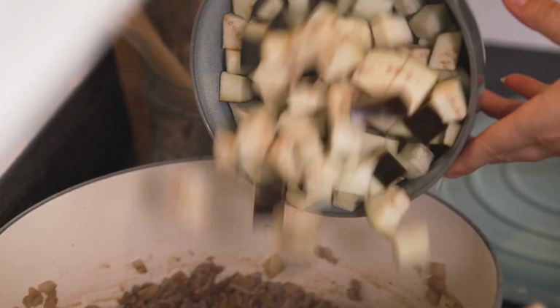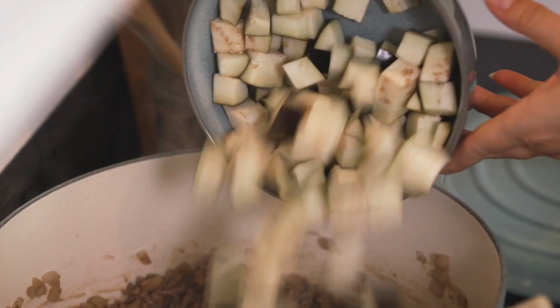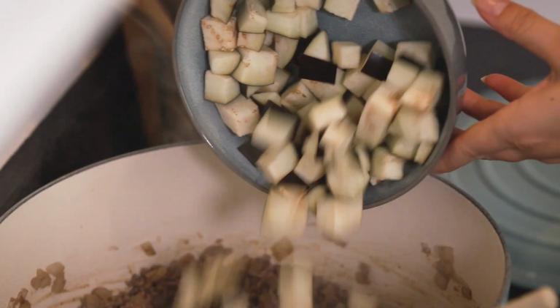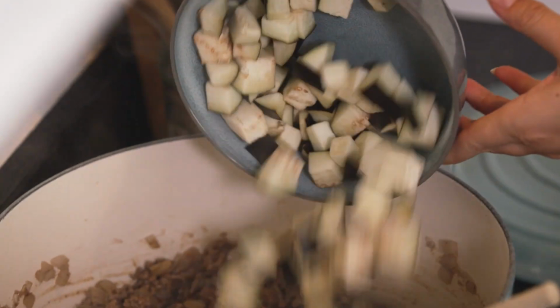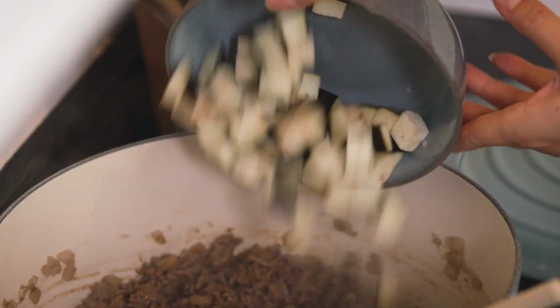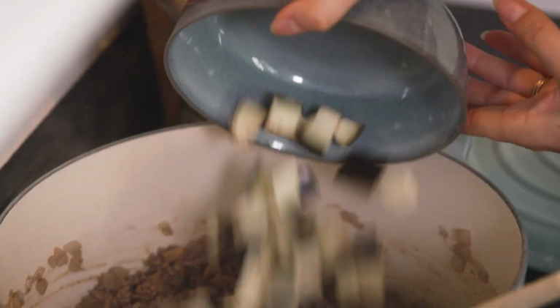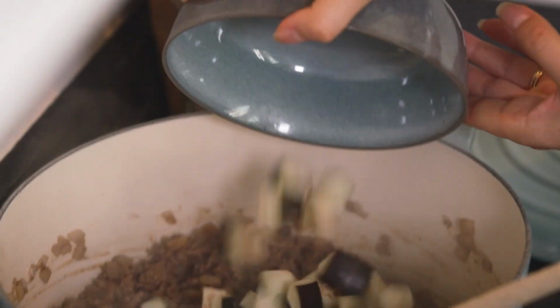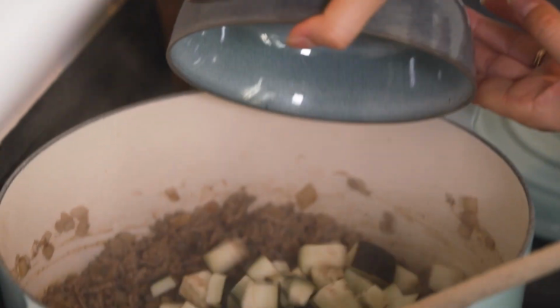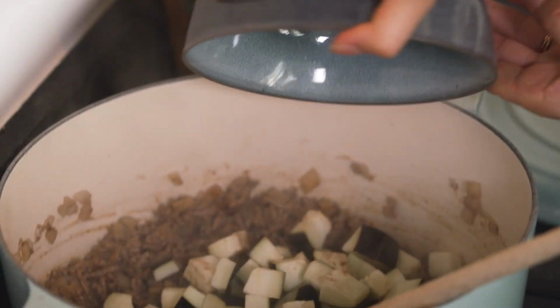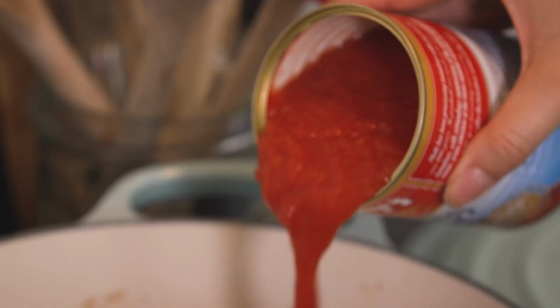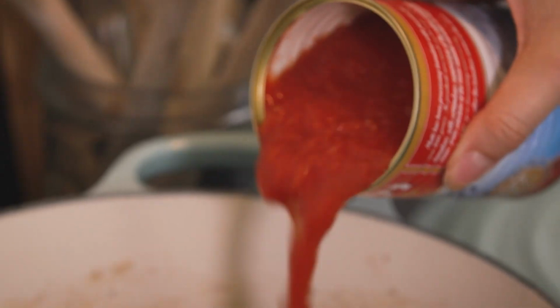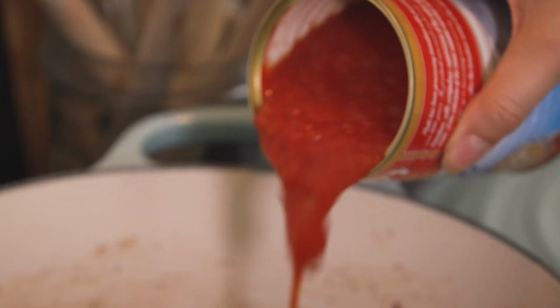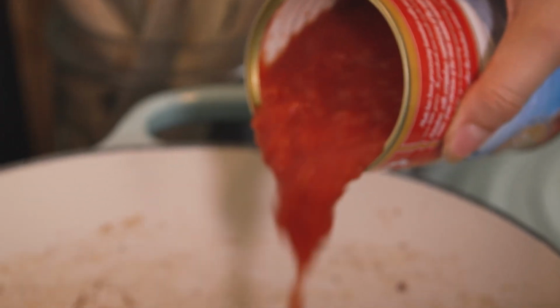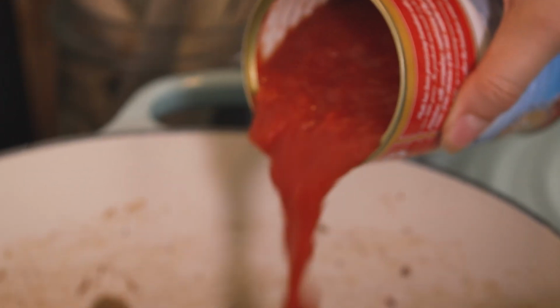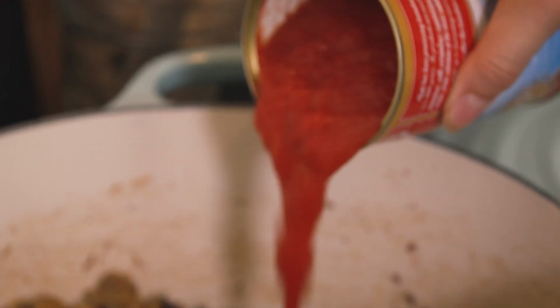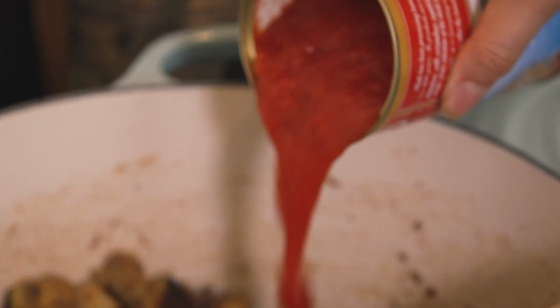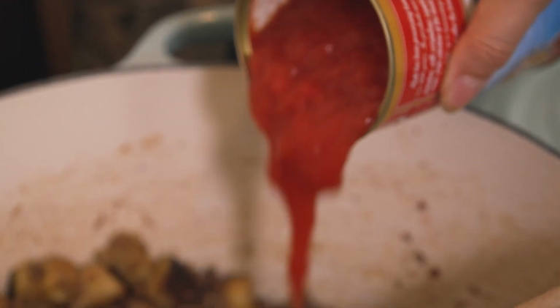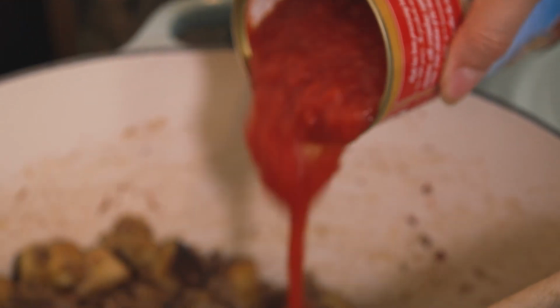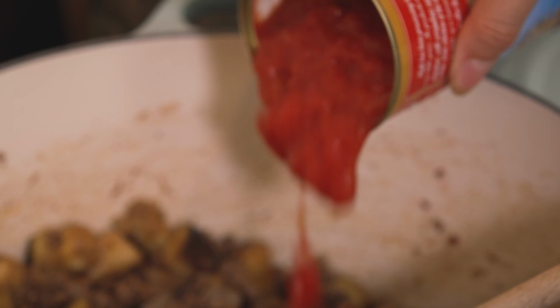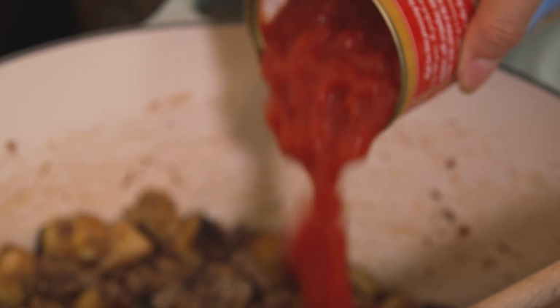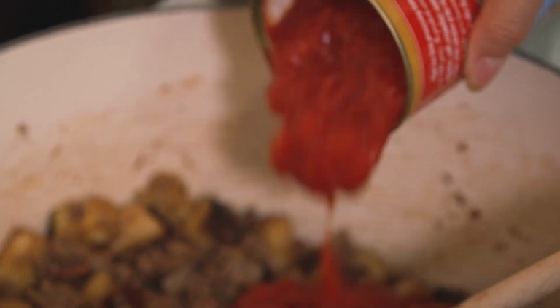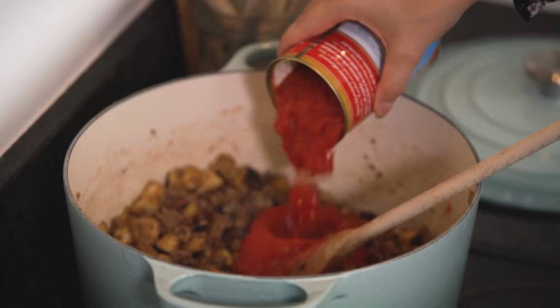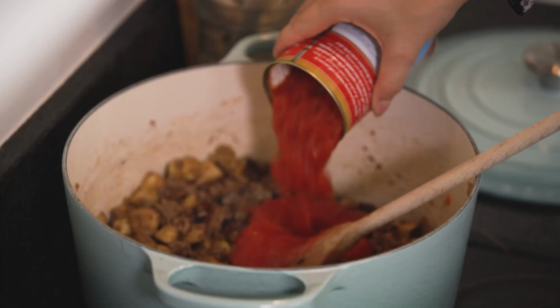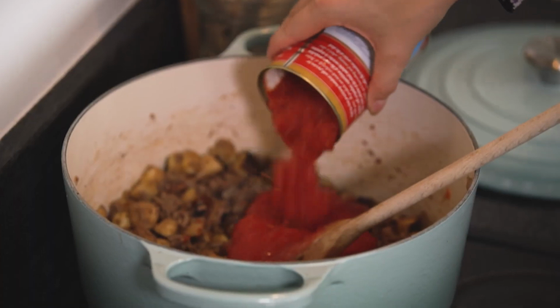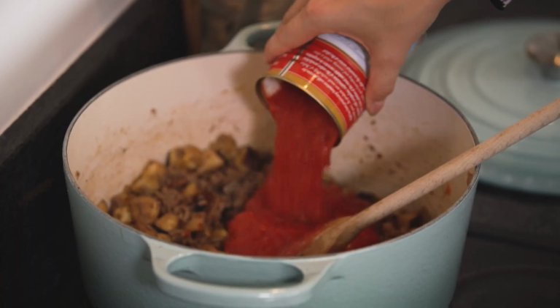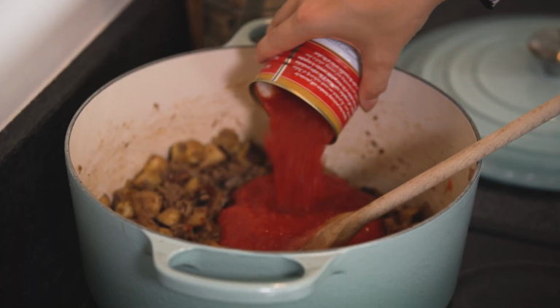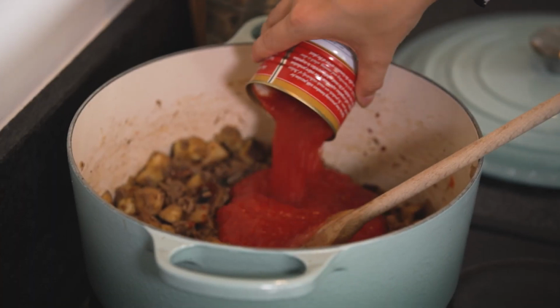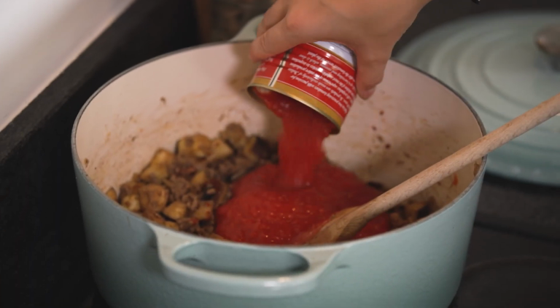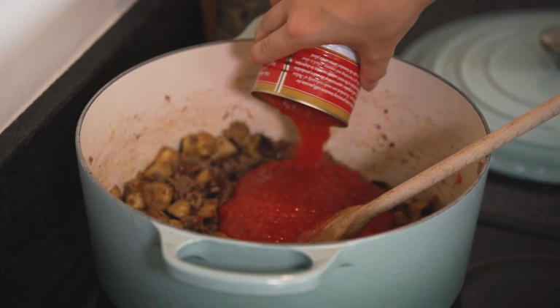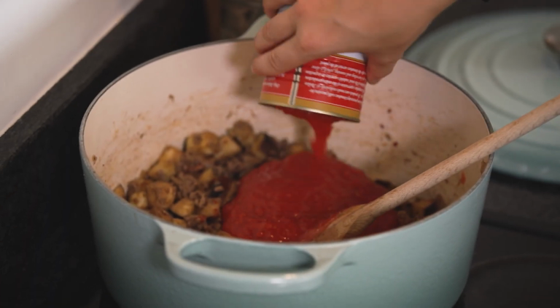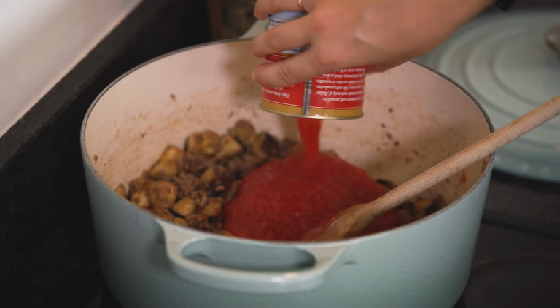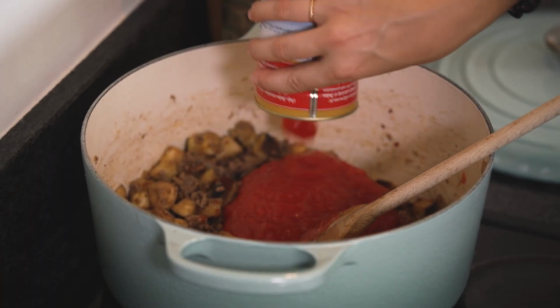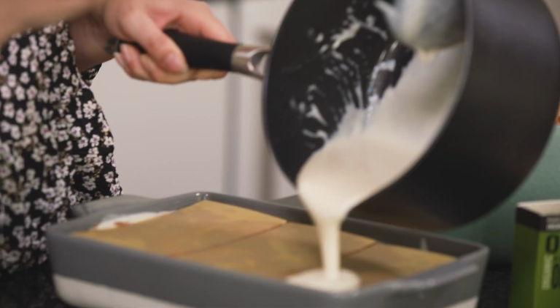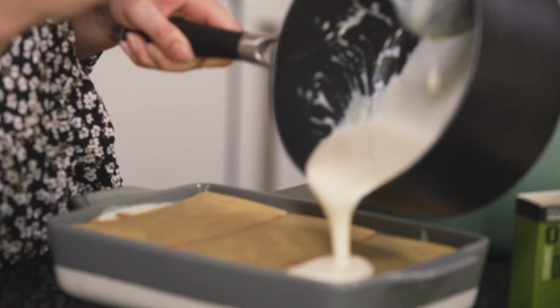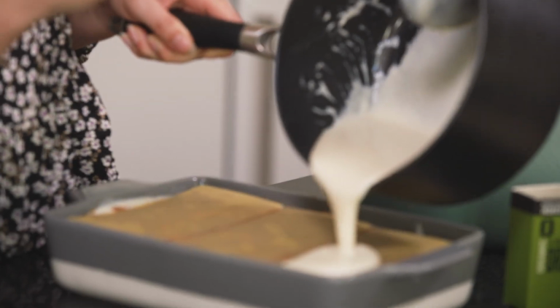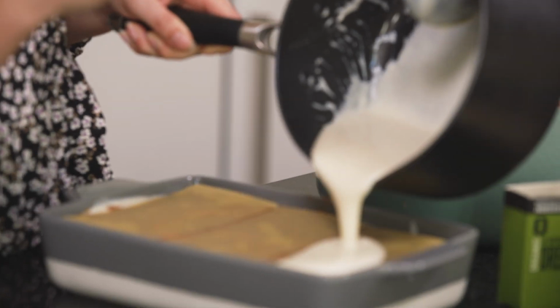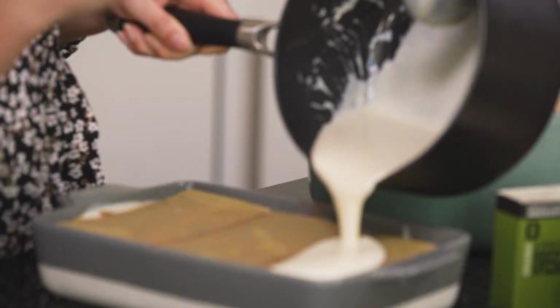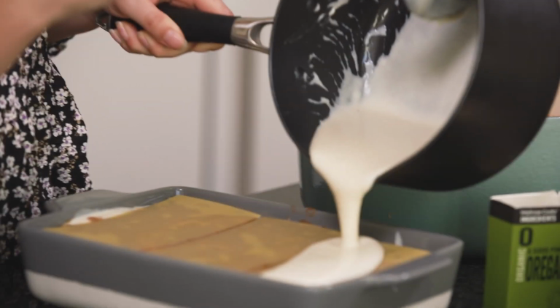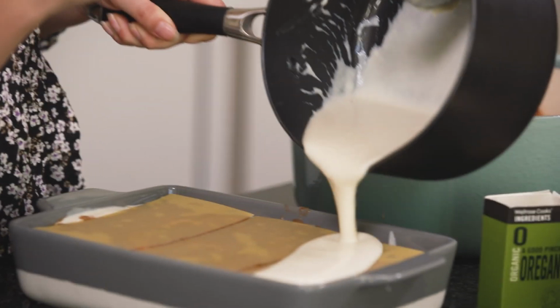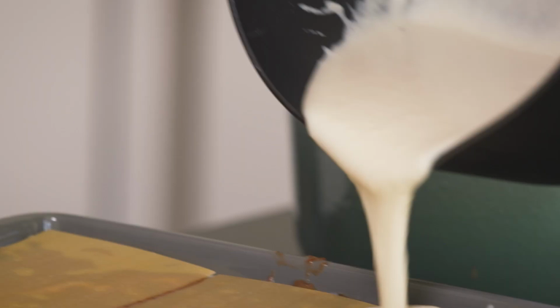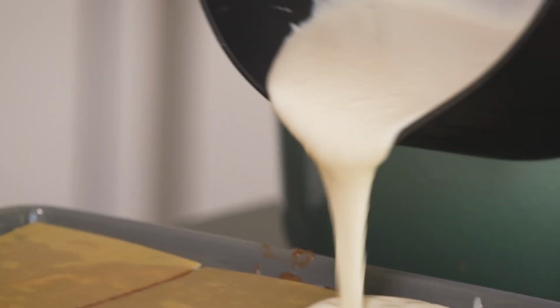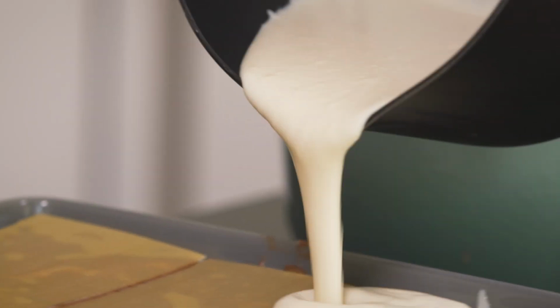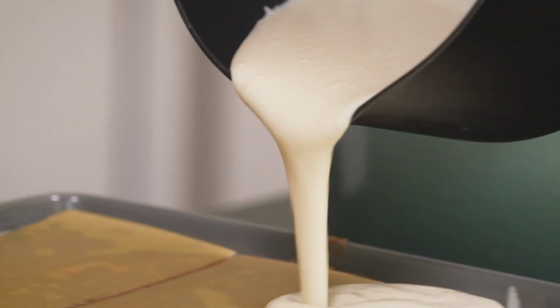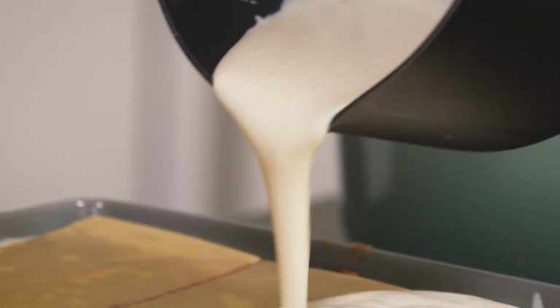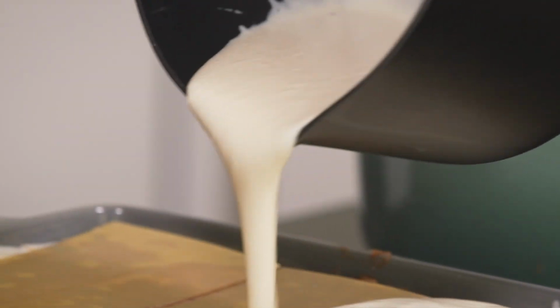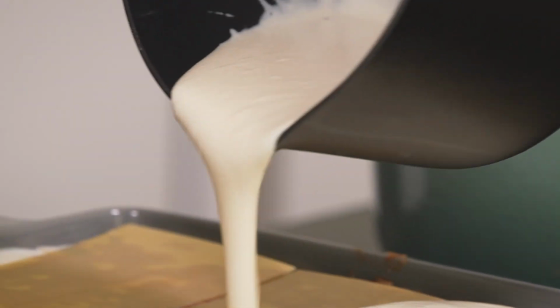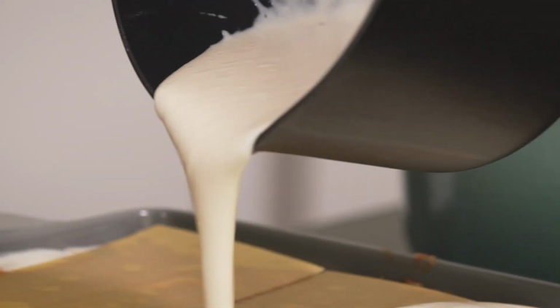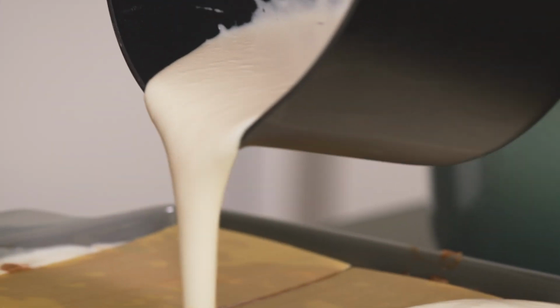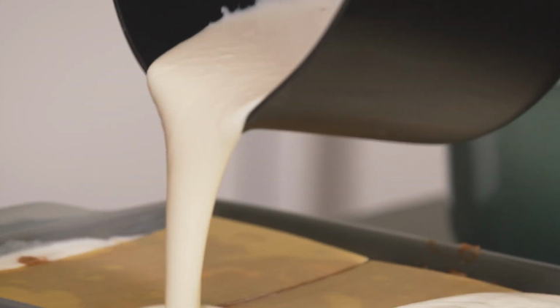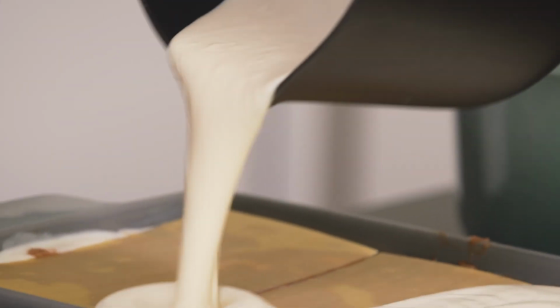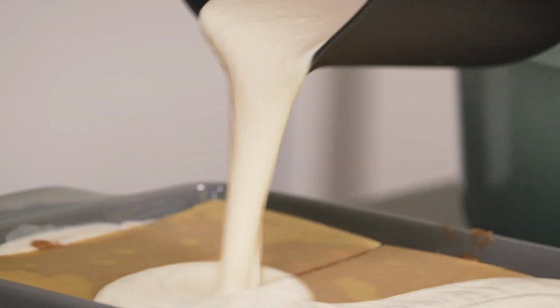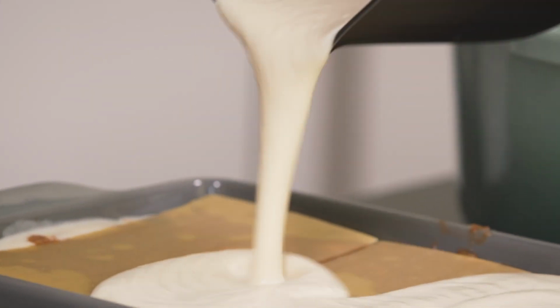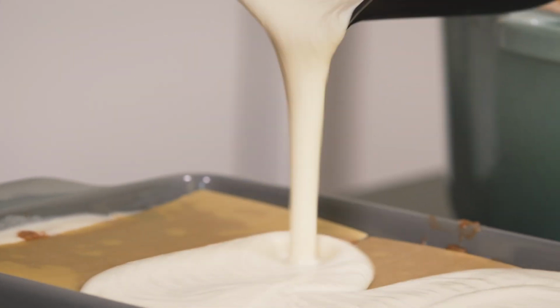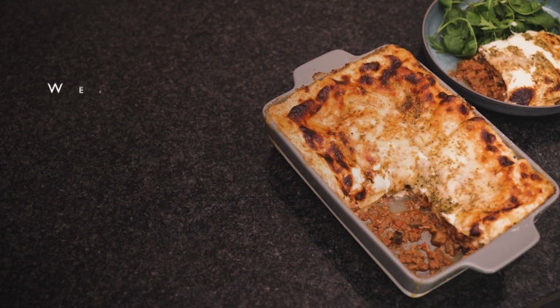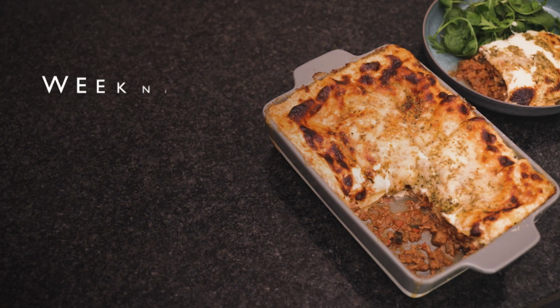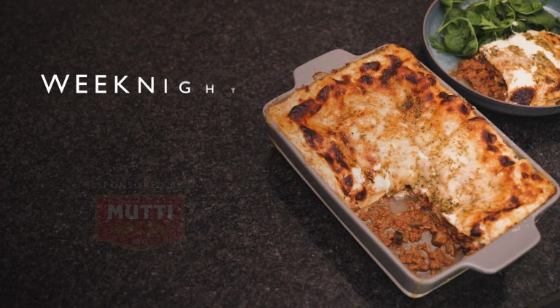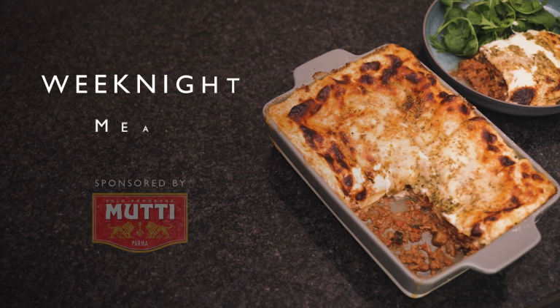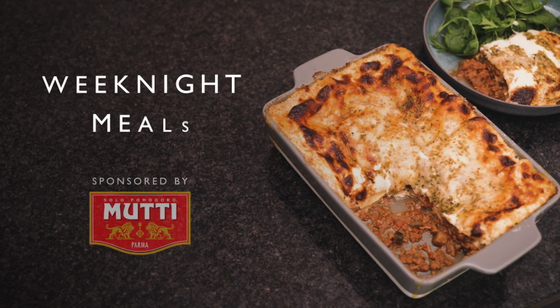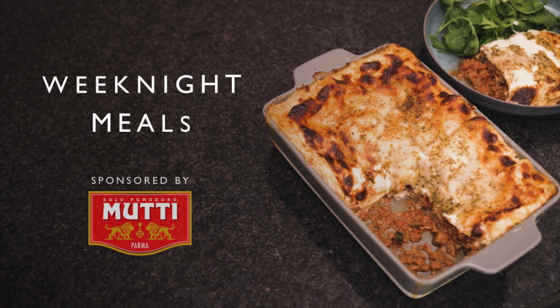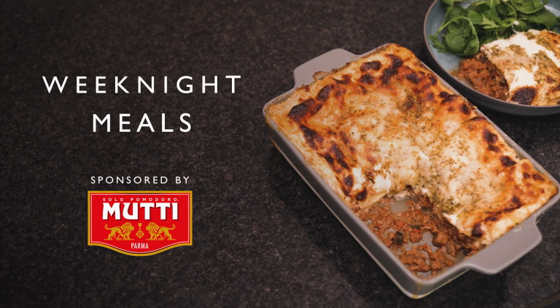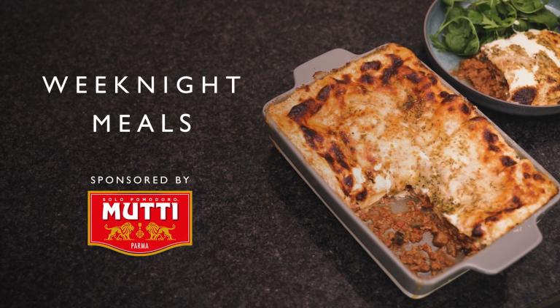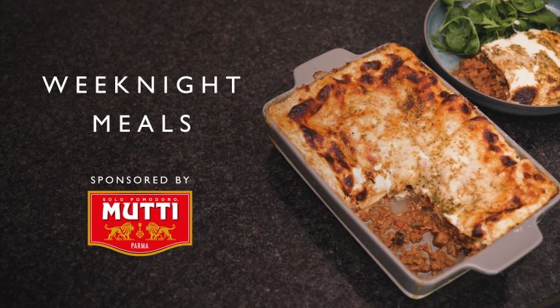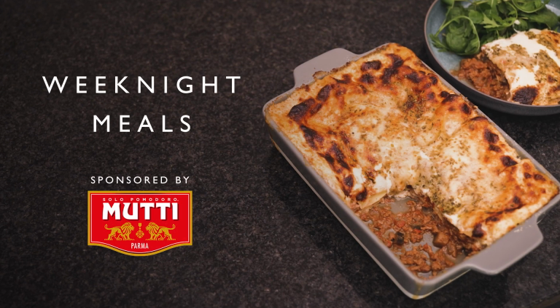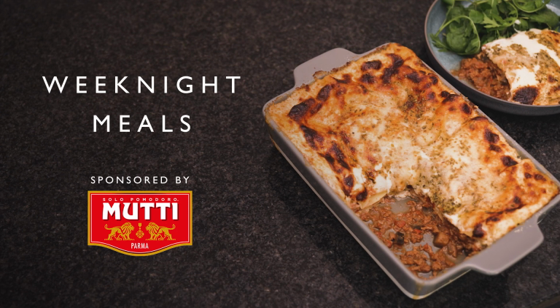This series is sponsored by Mutti, who've been making great quality Italian tomato-based products in Parma for 120 years.